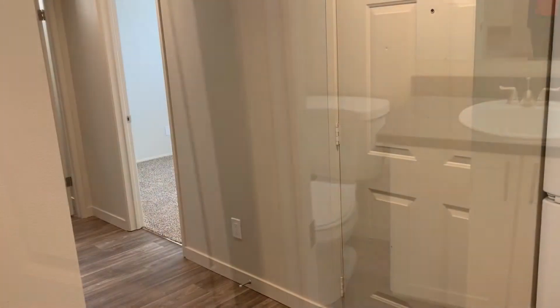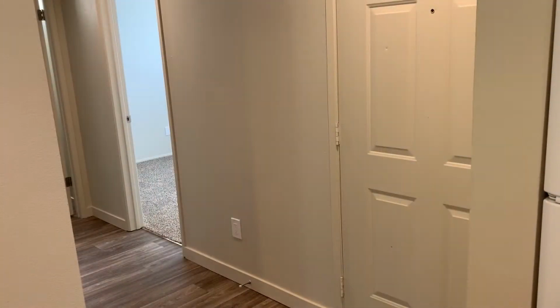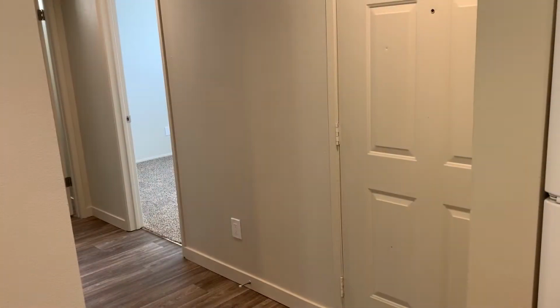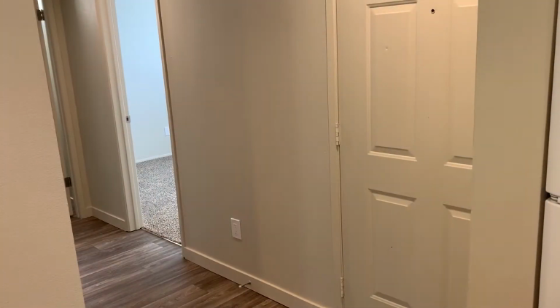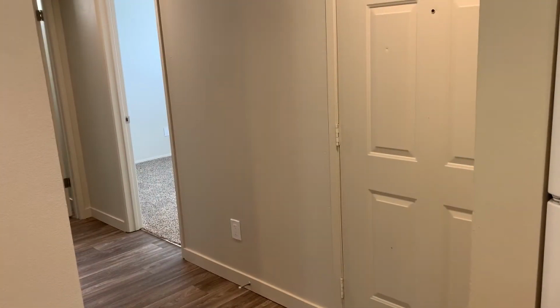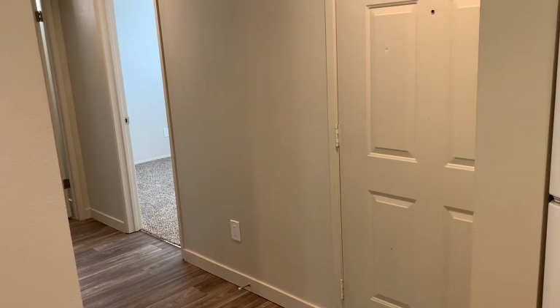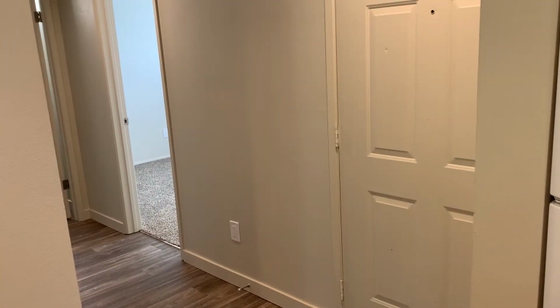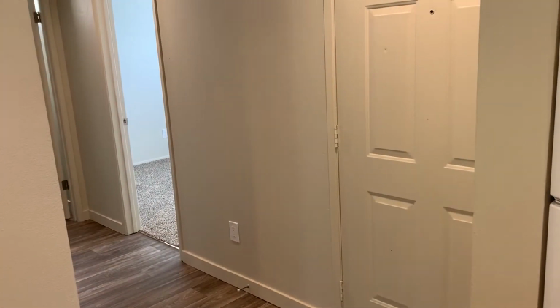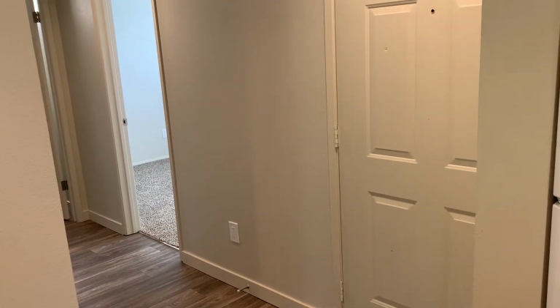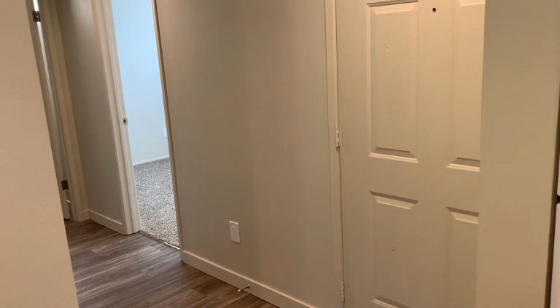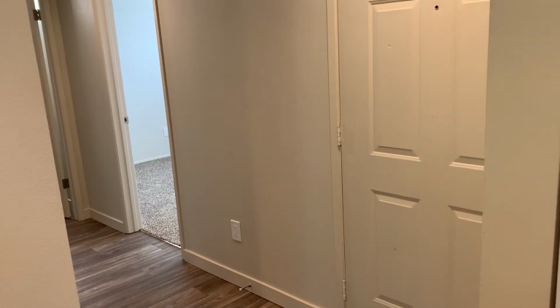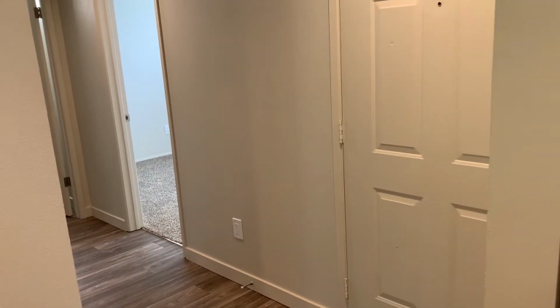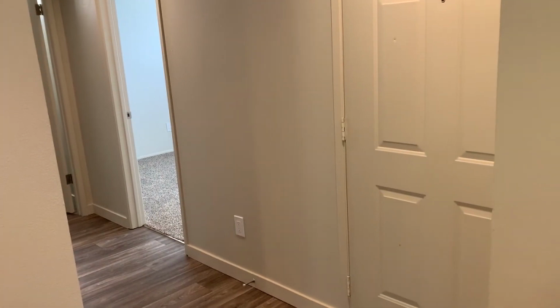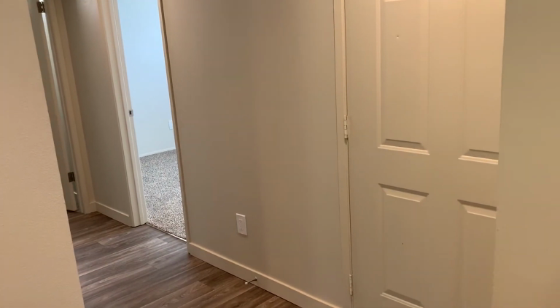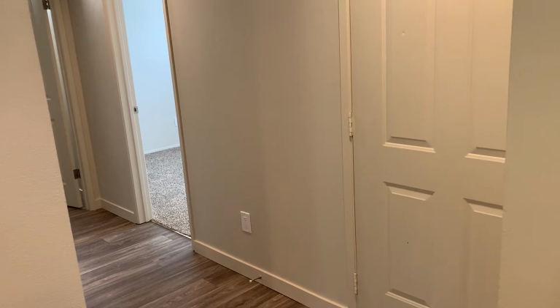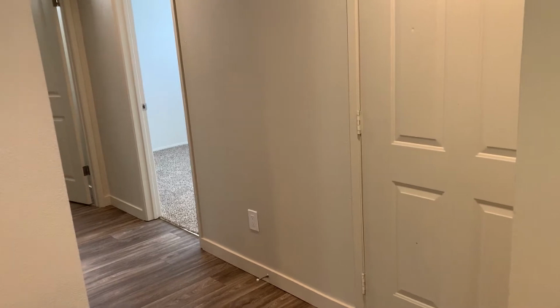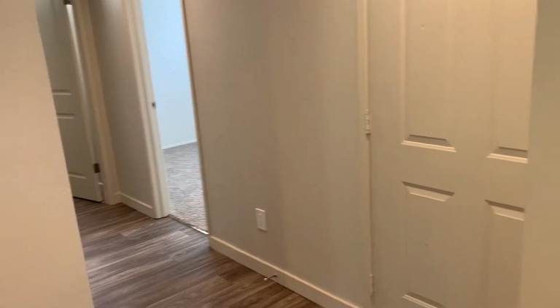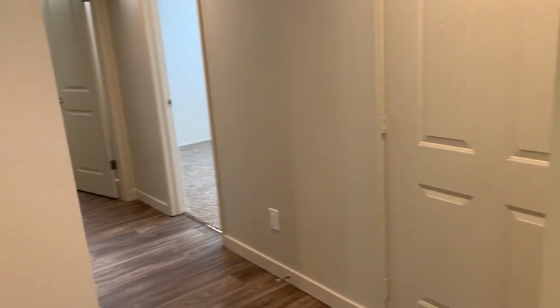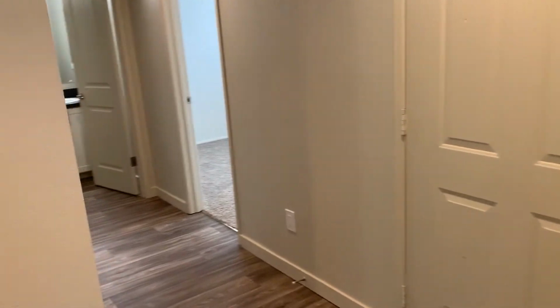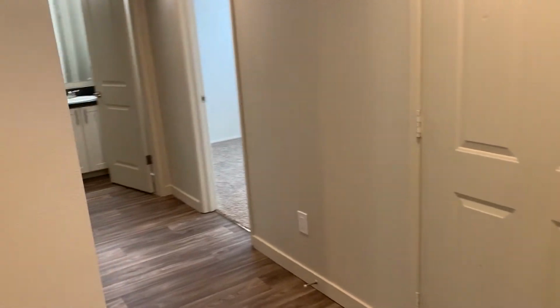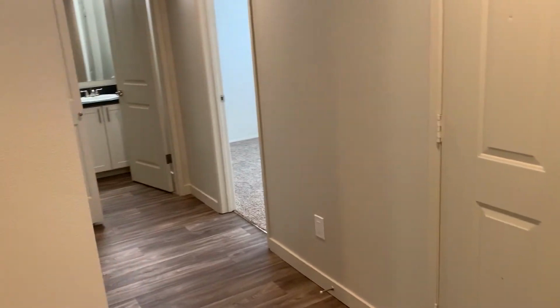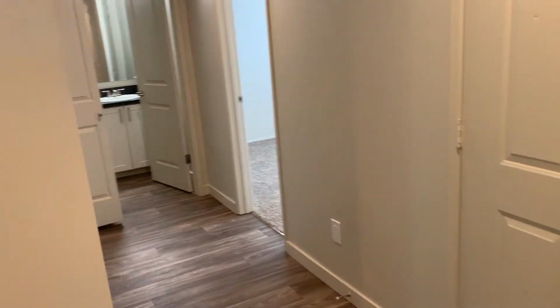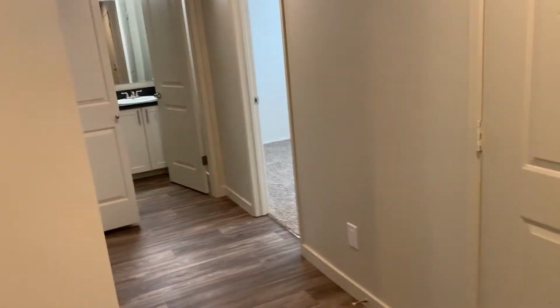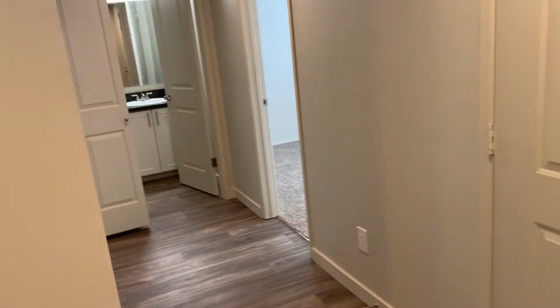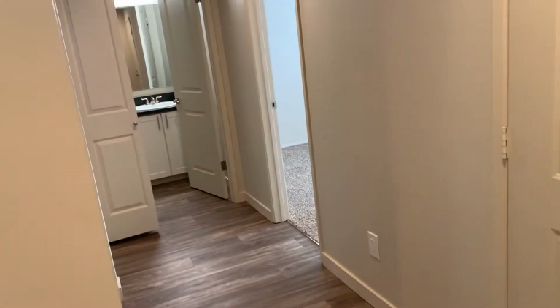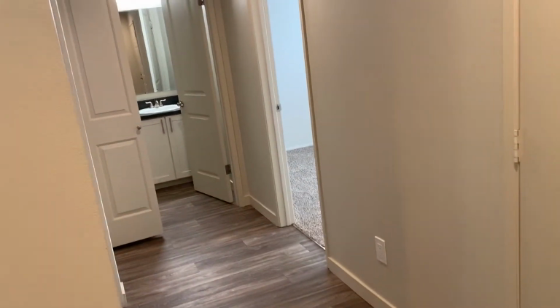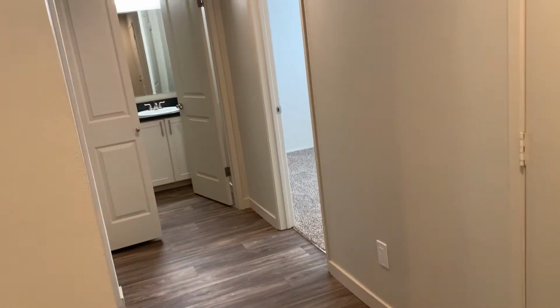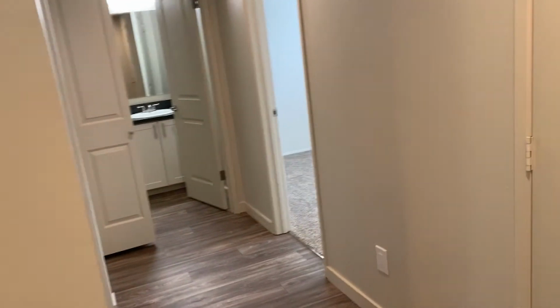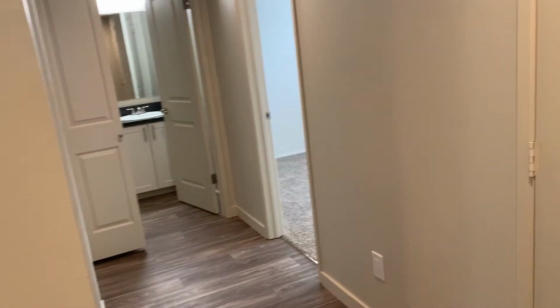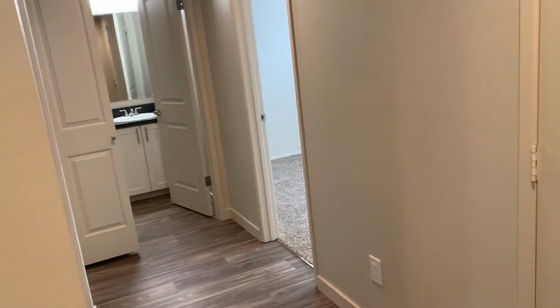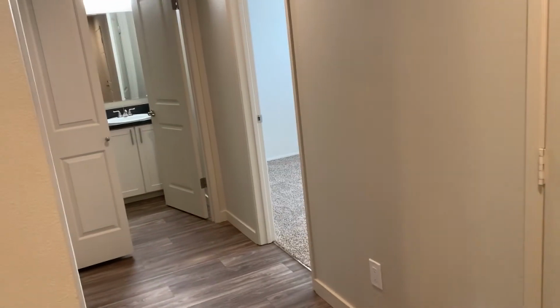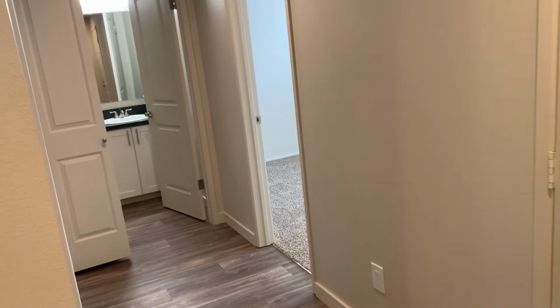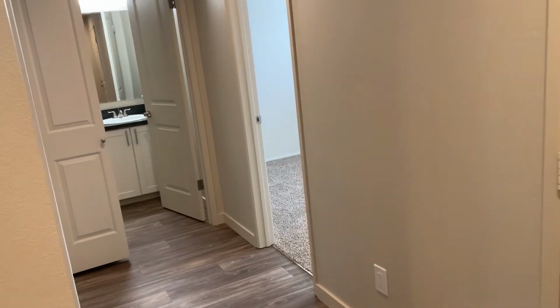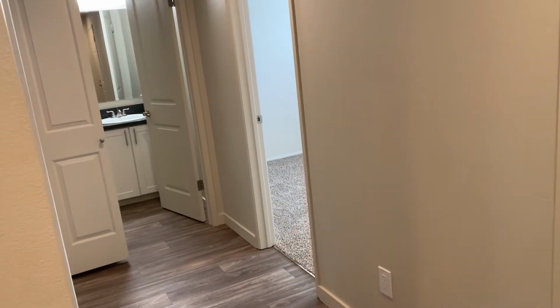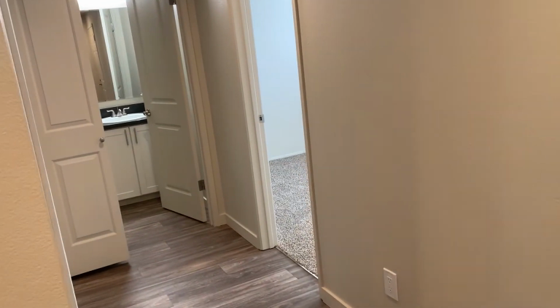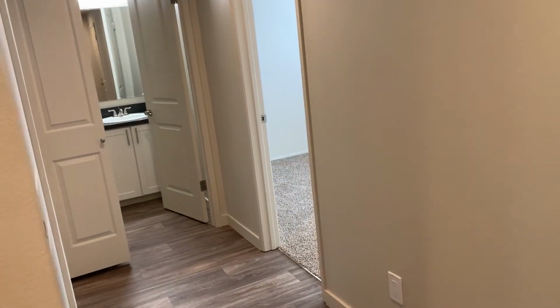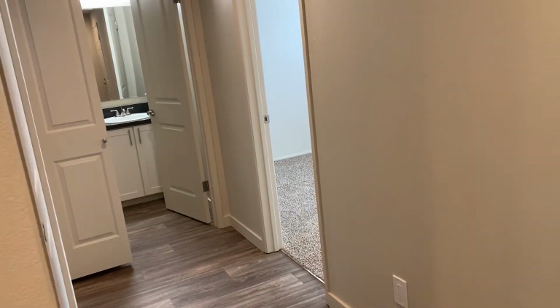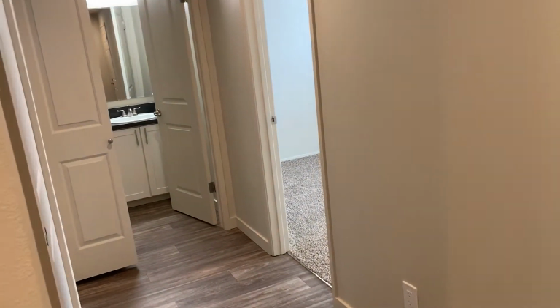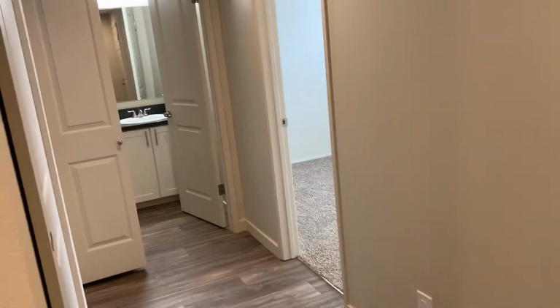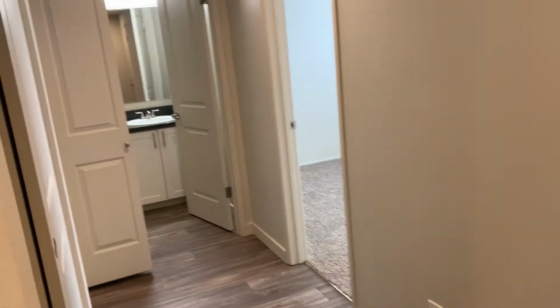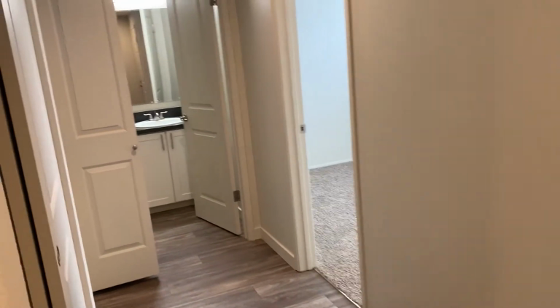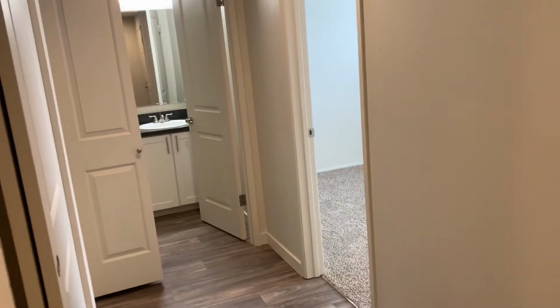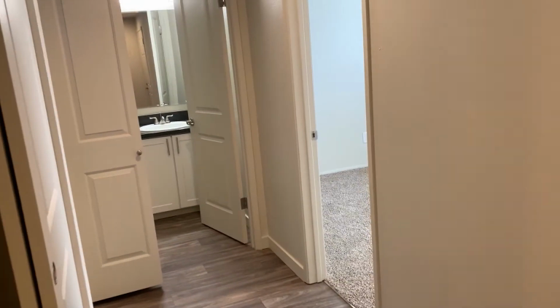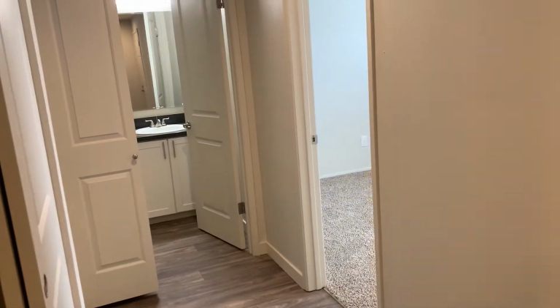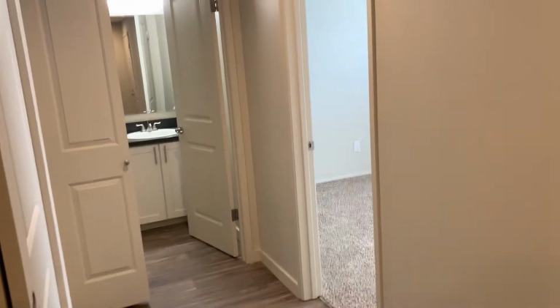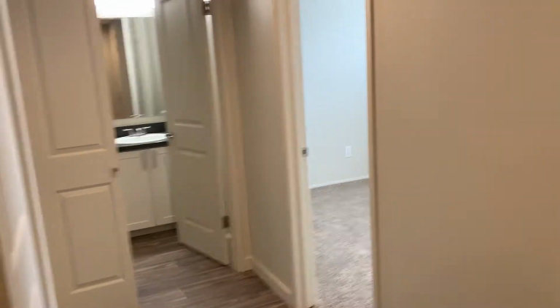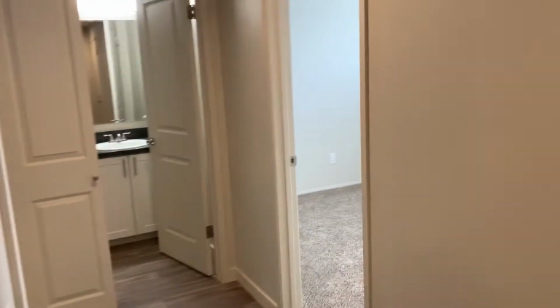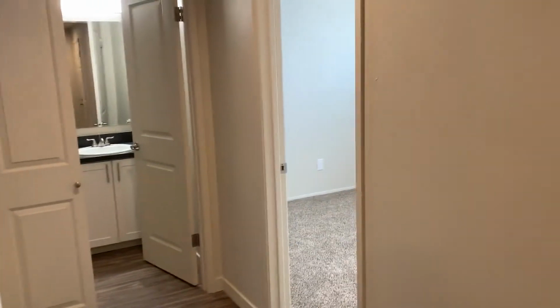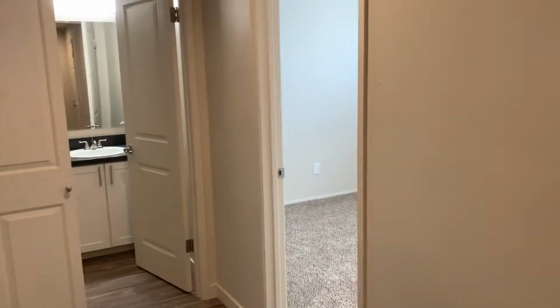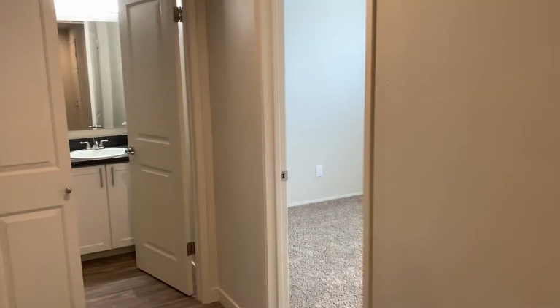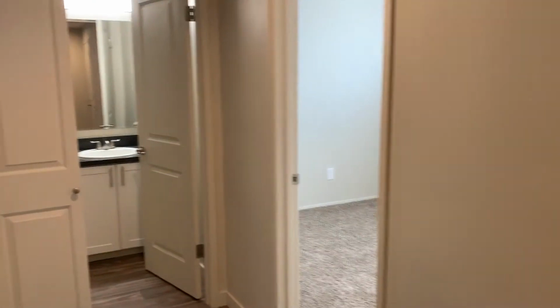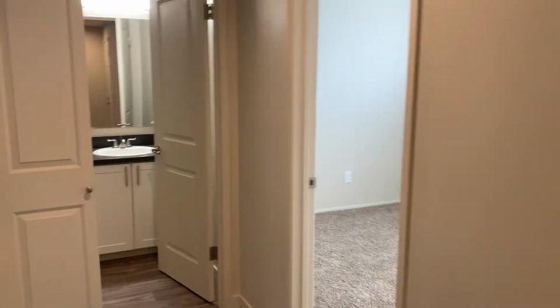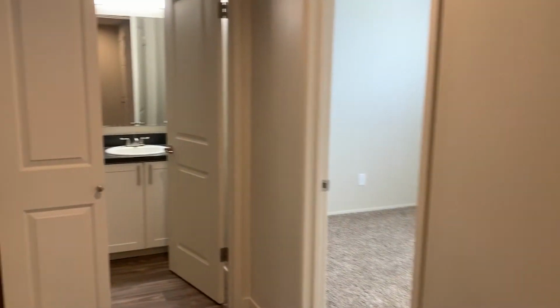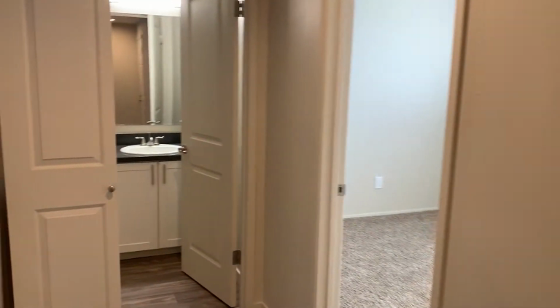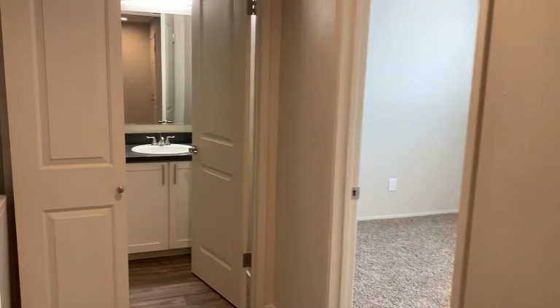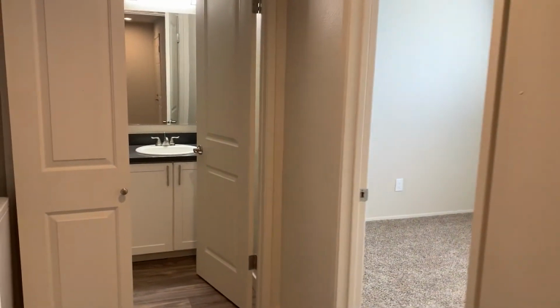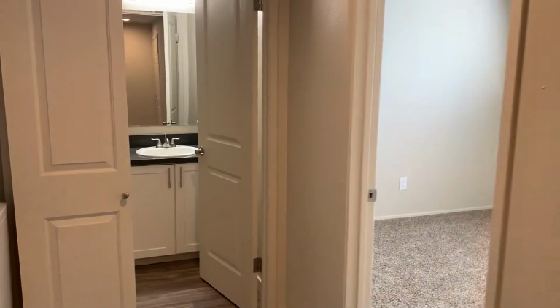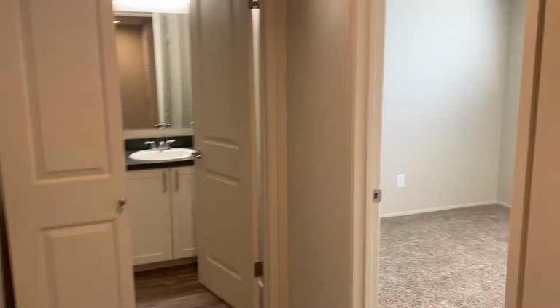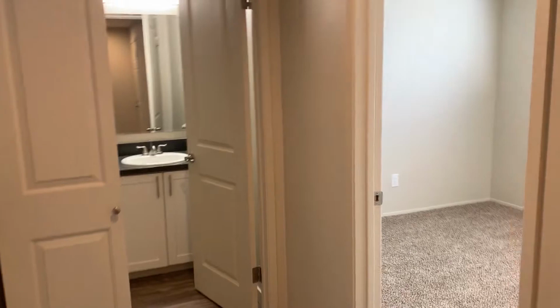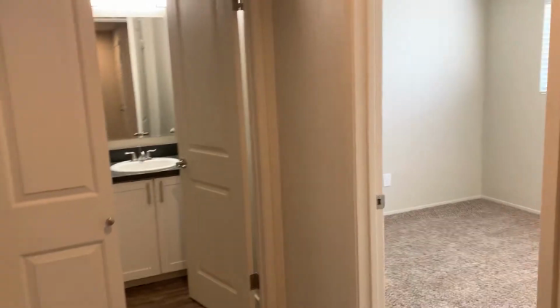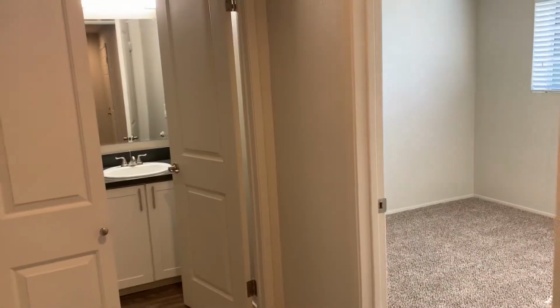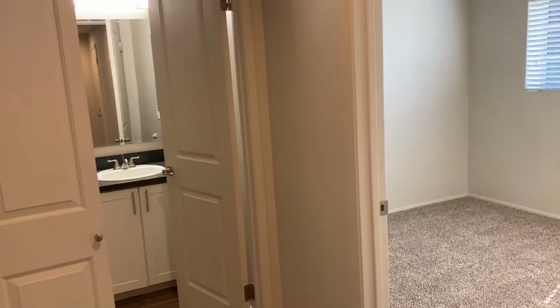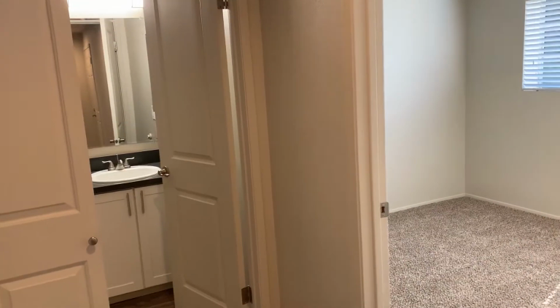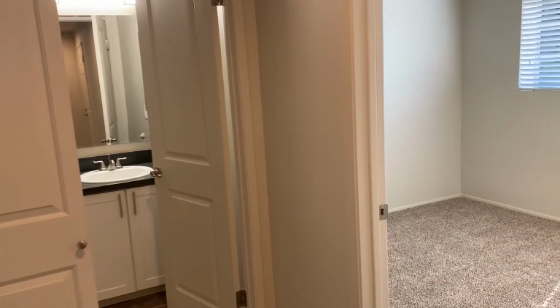So there's the front door where we just walked in. To the left is the coat closet and the washer and dryer. Straight ahead is the guest bathroom.